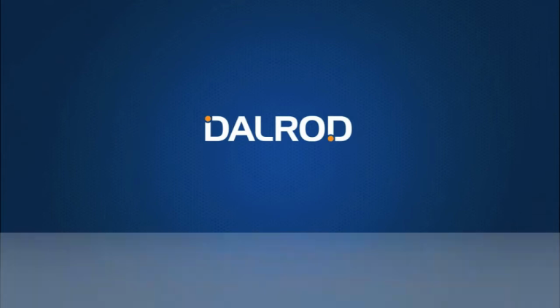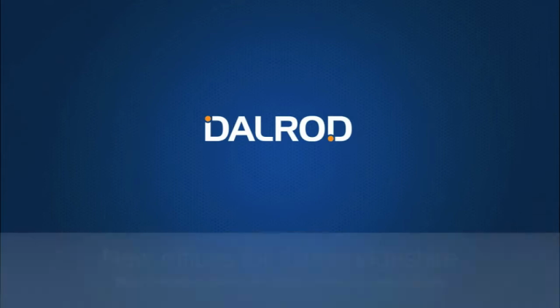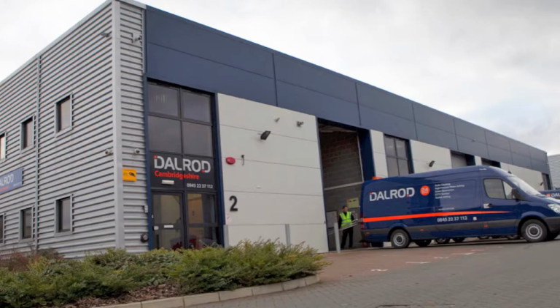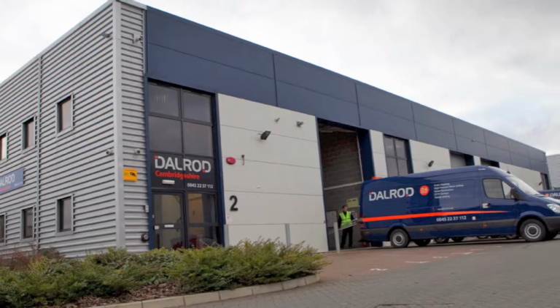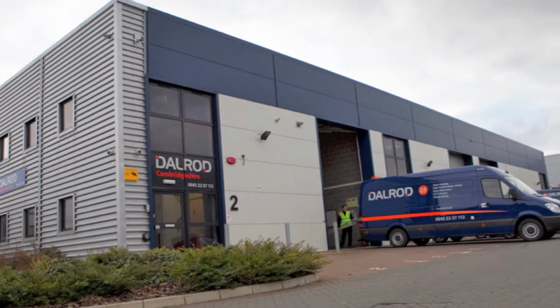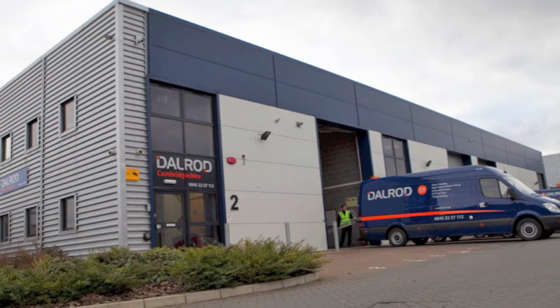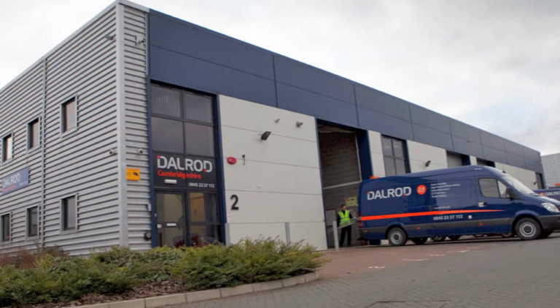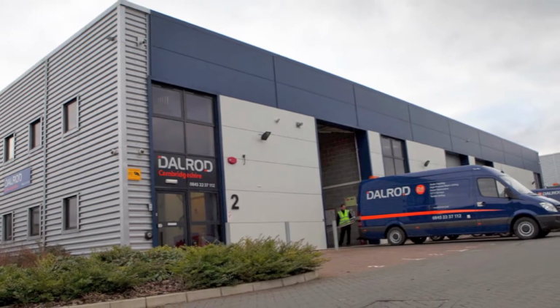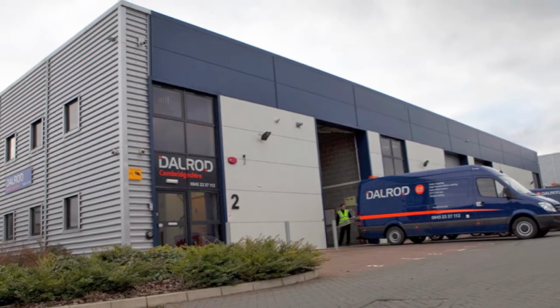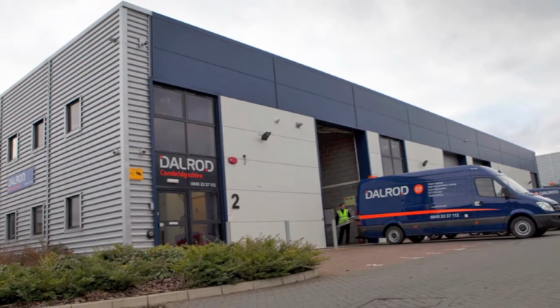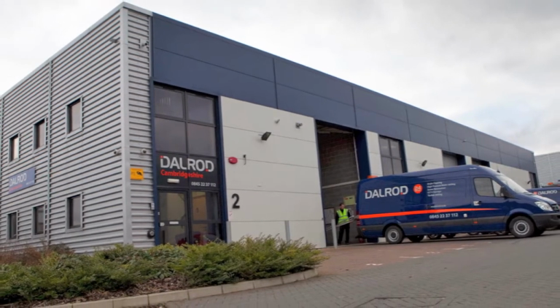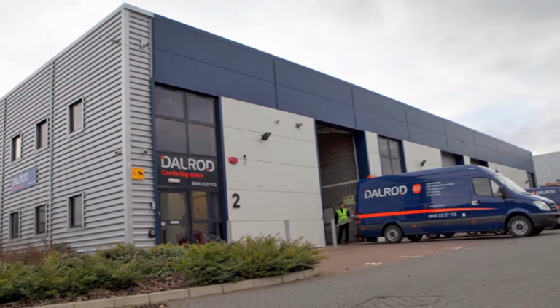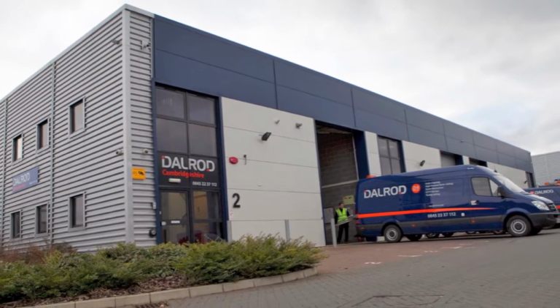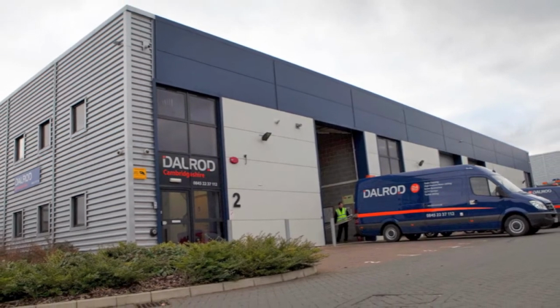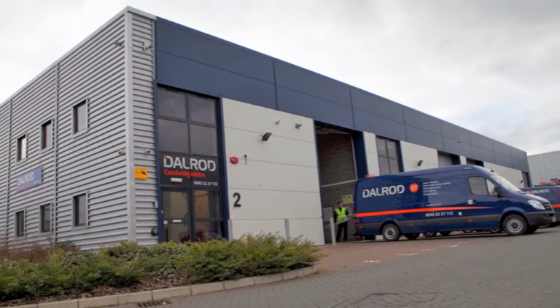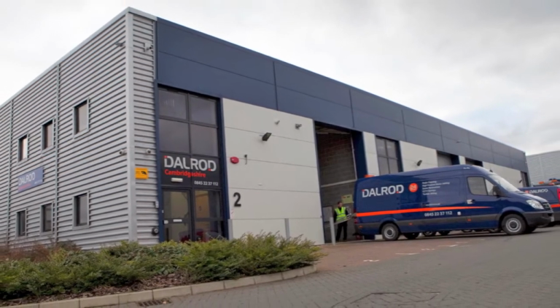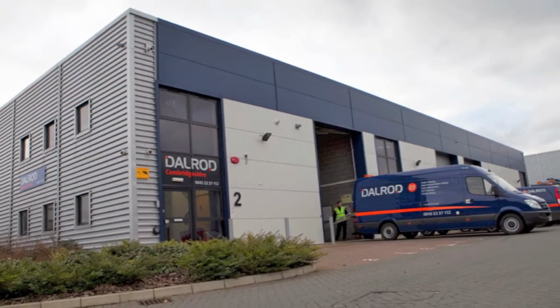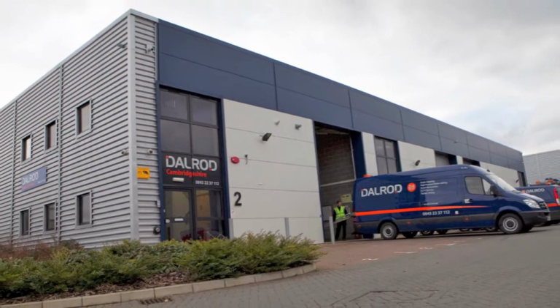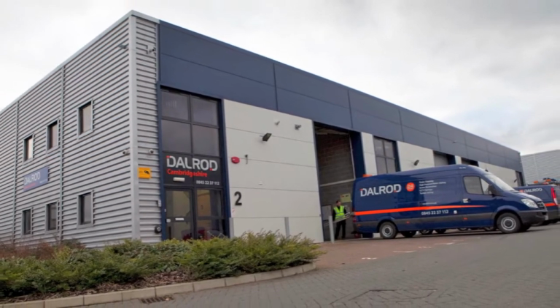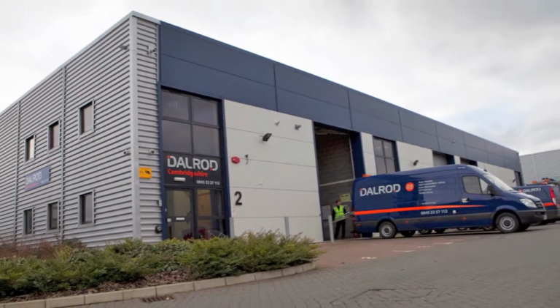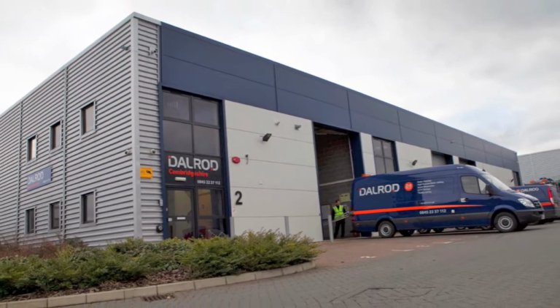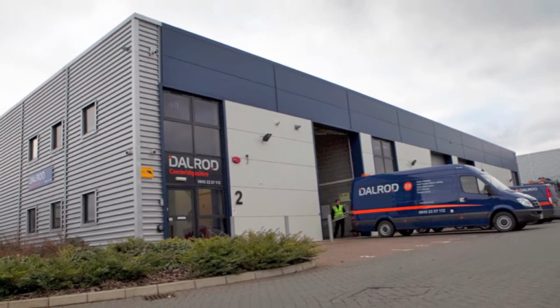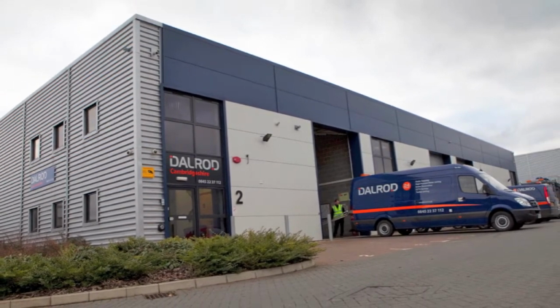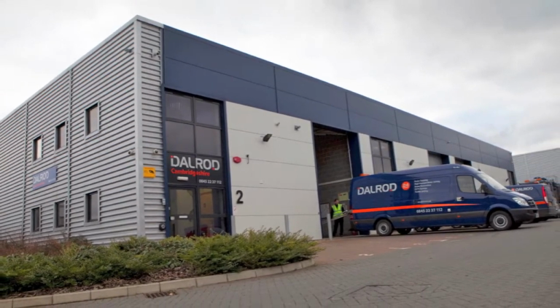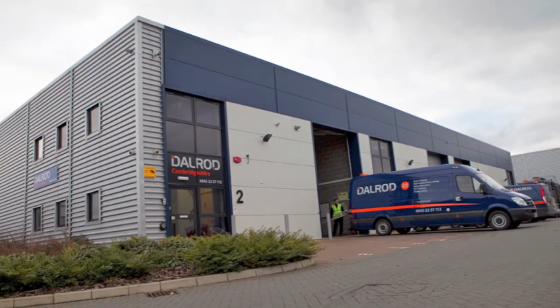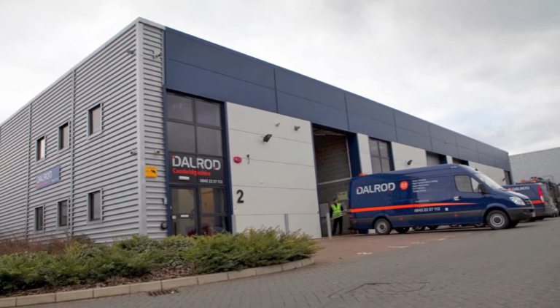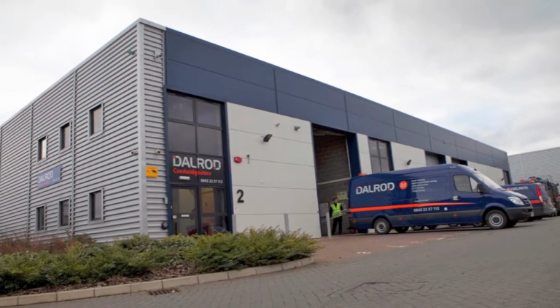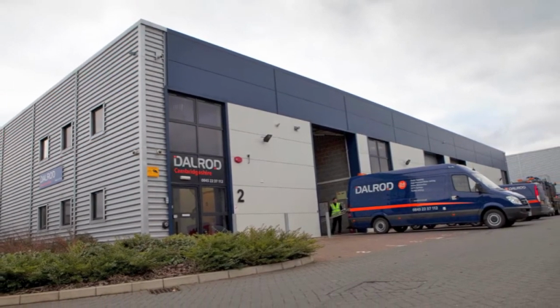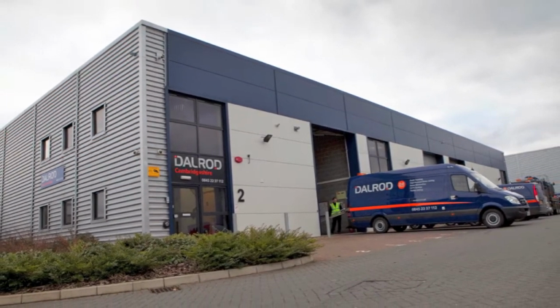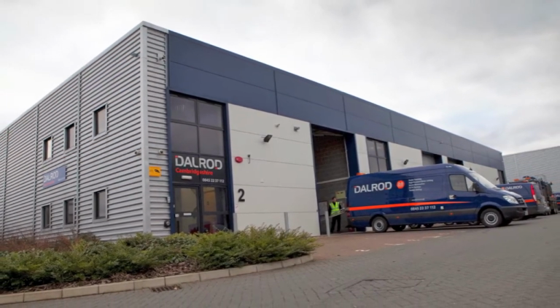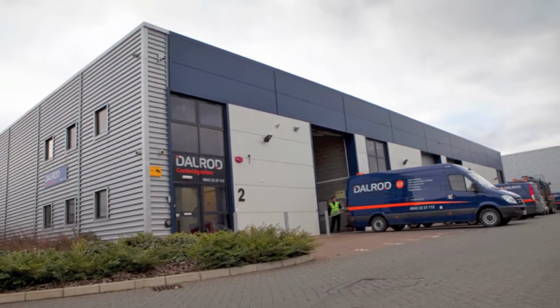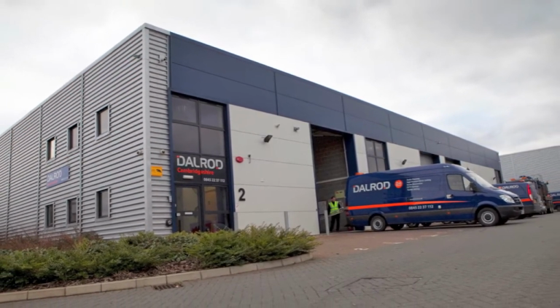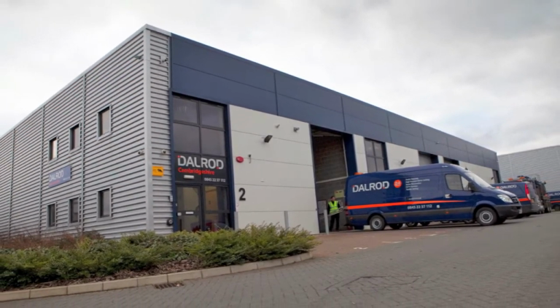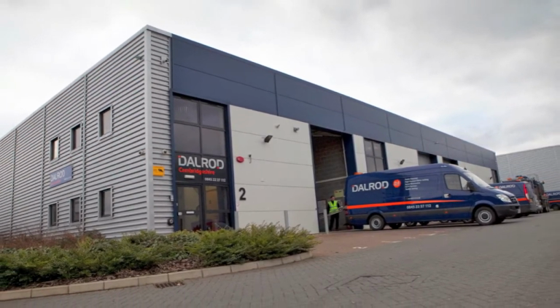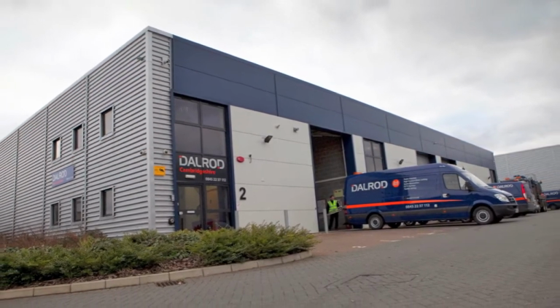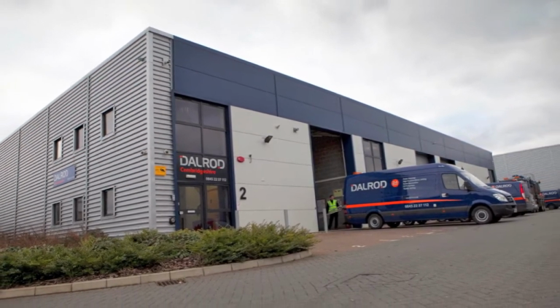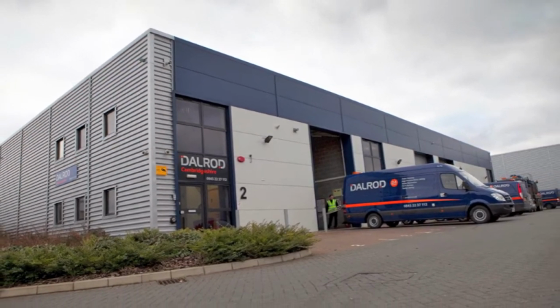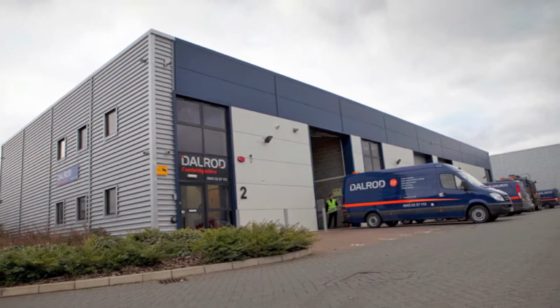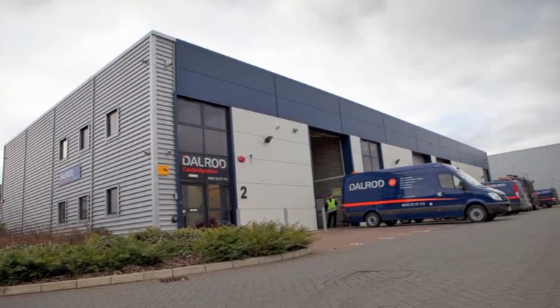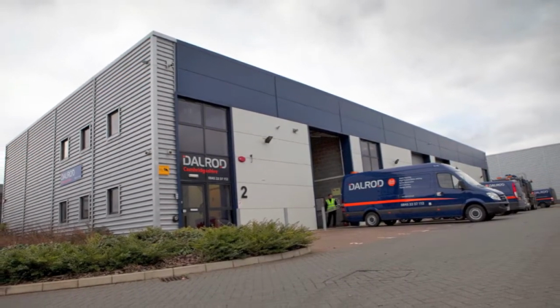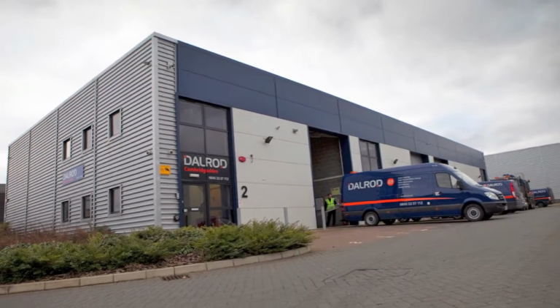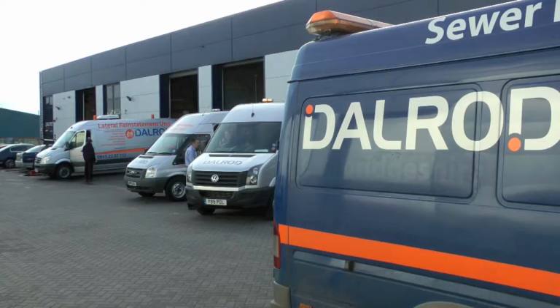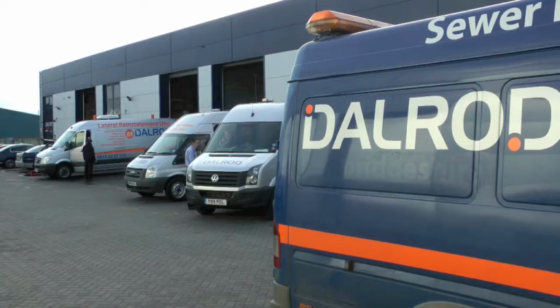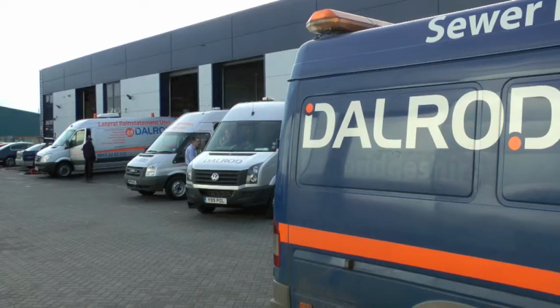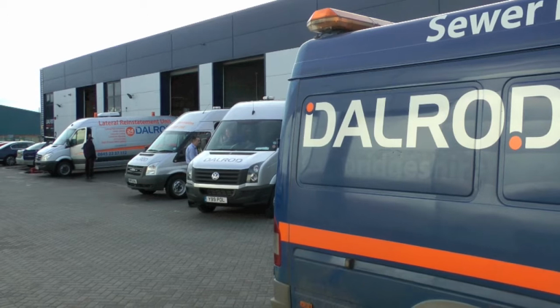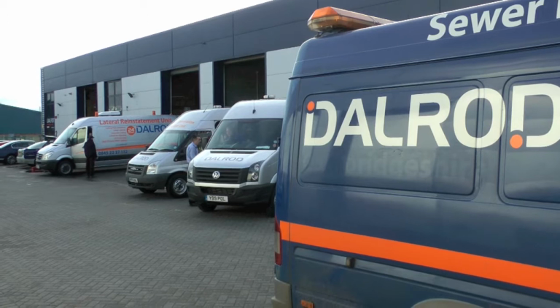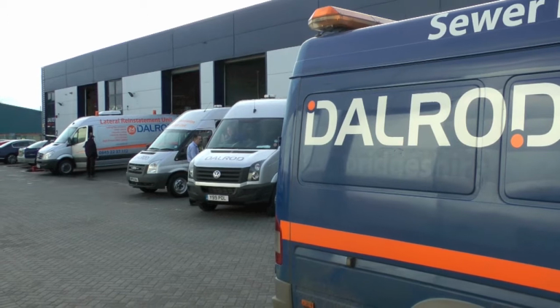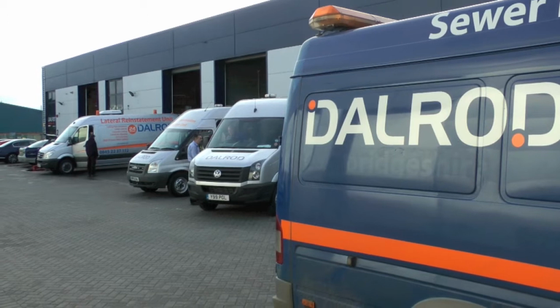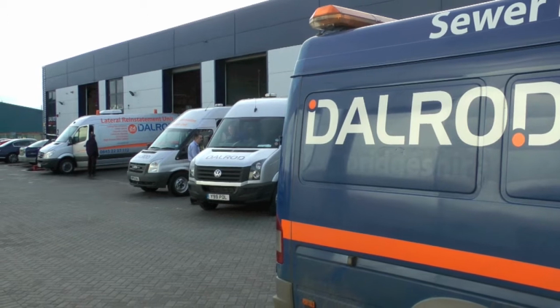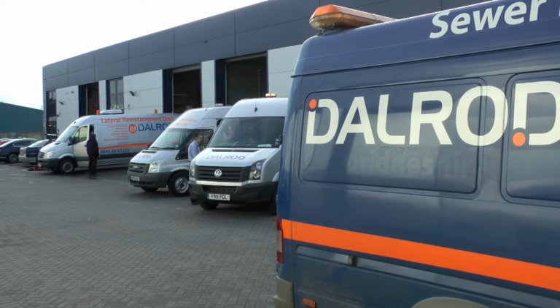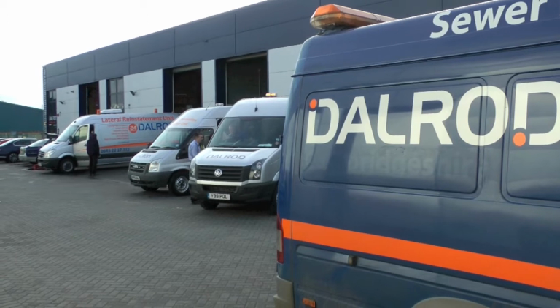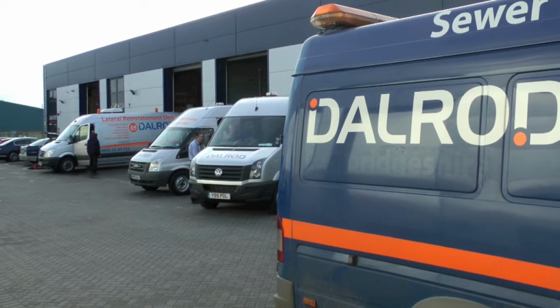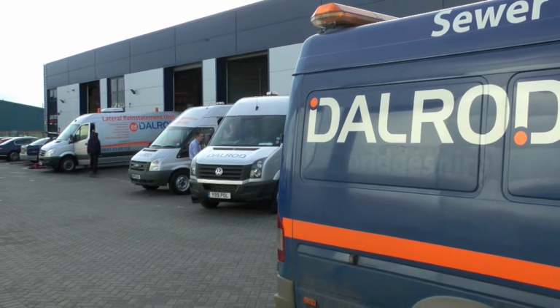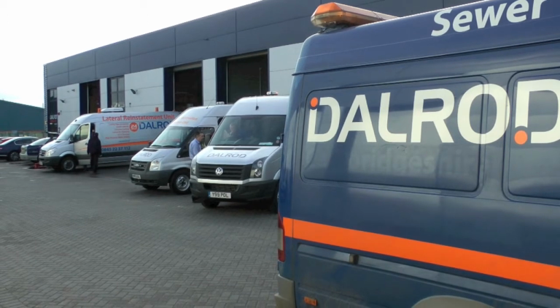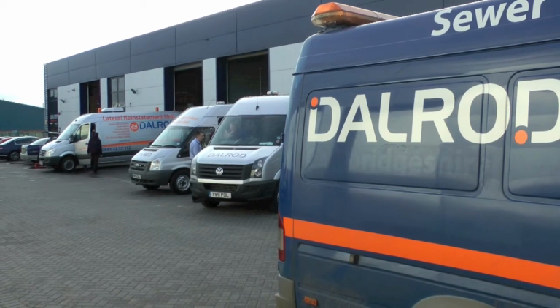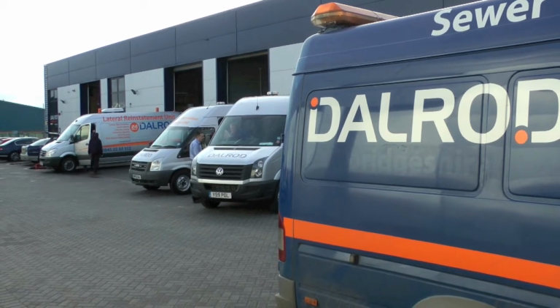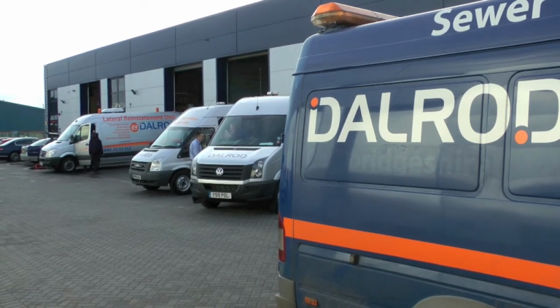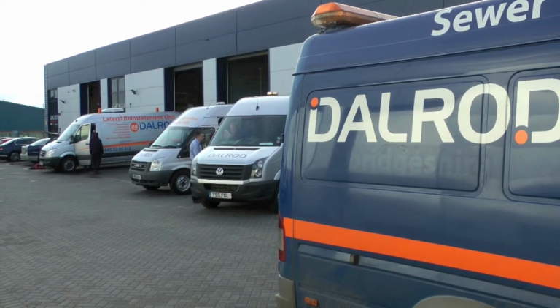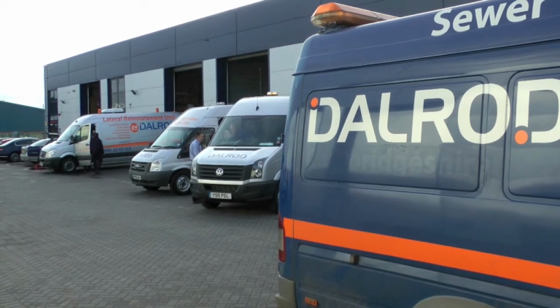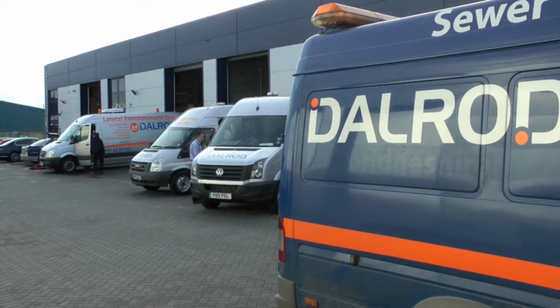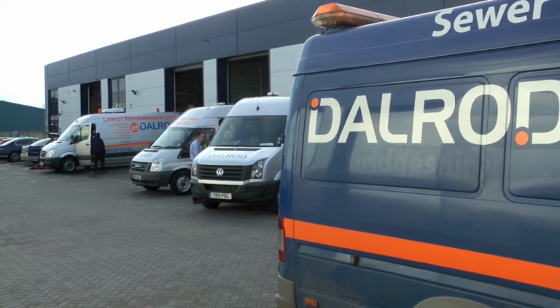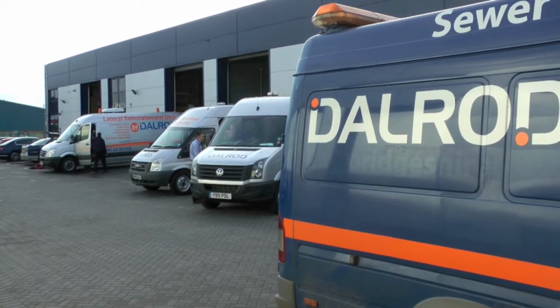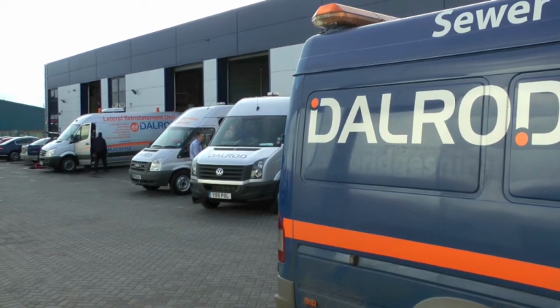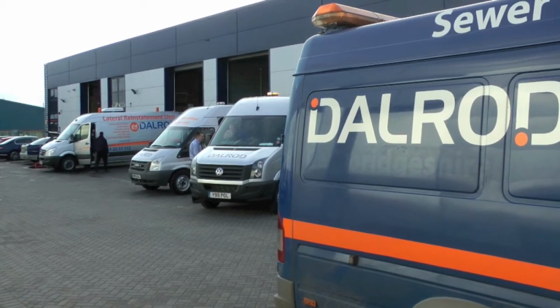How have you been at these premises? Approximately about five and a half years now.